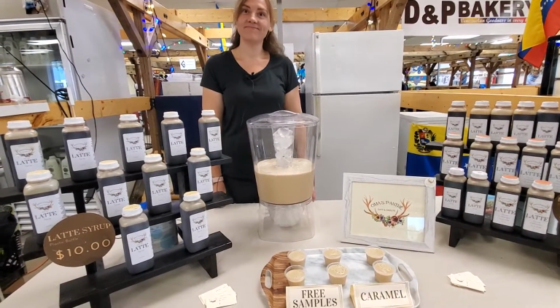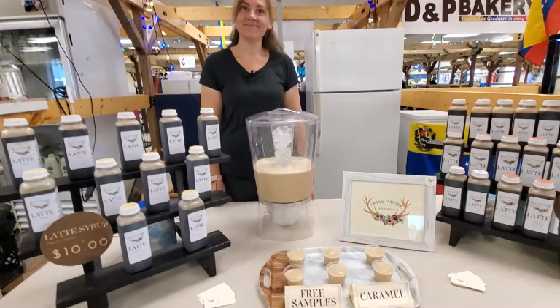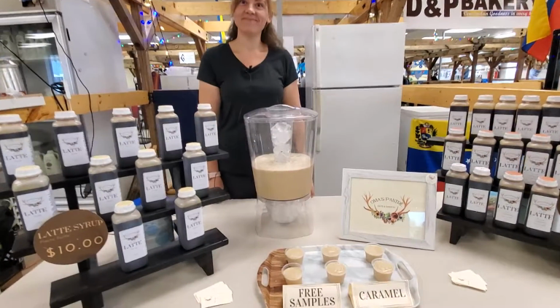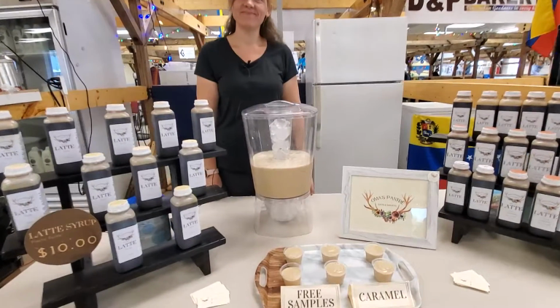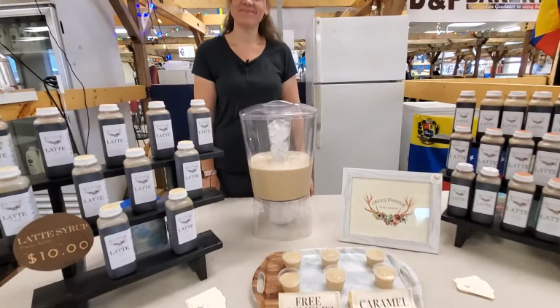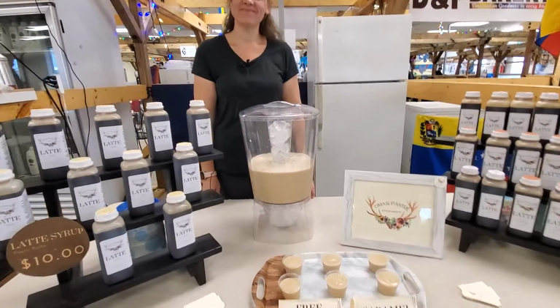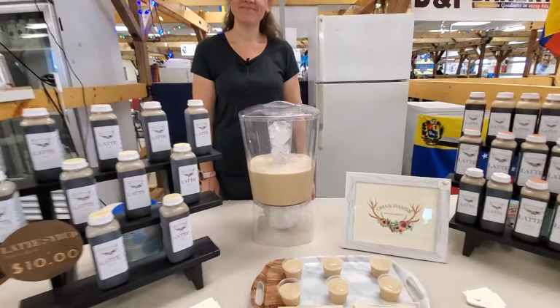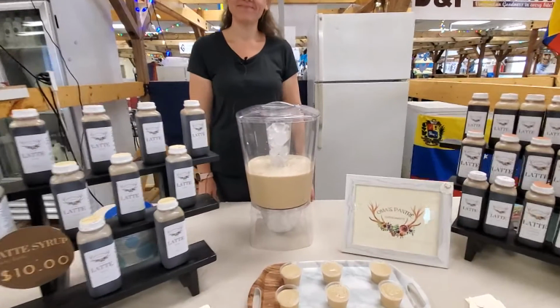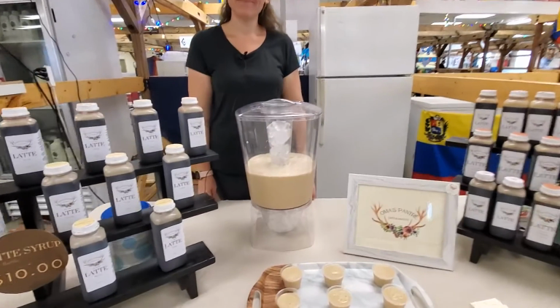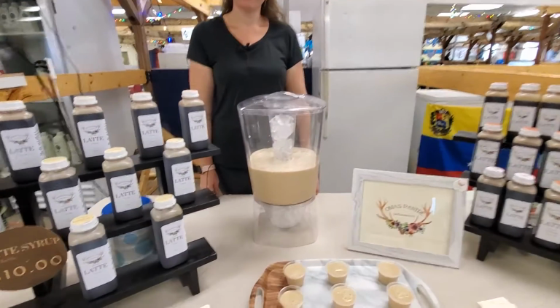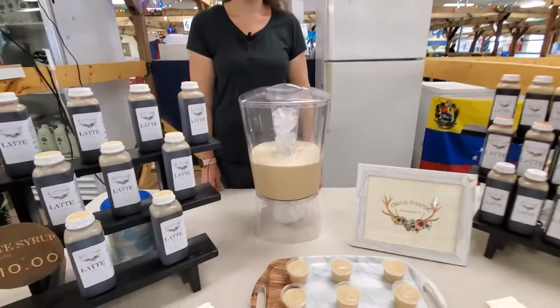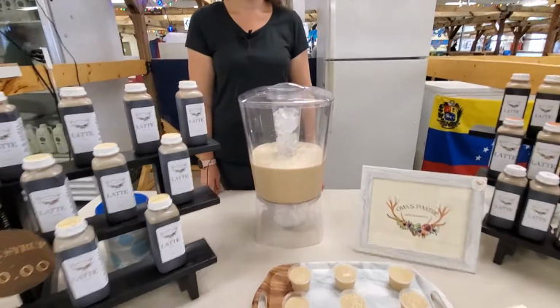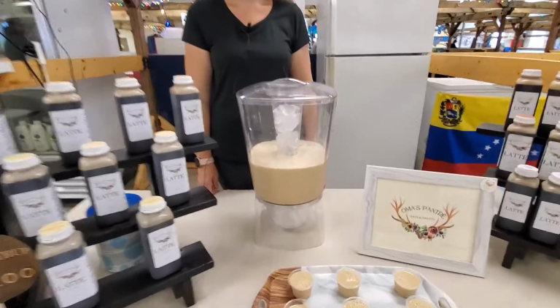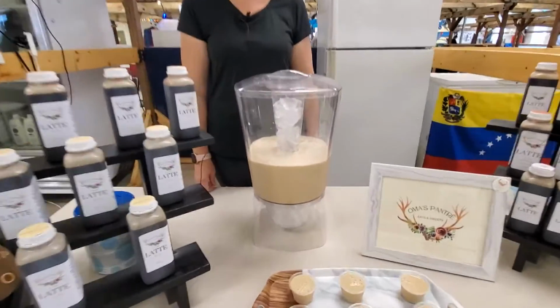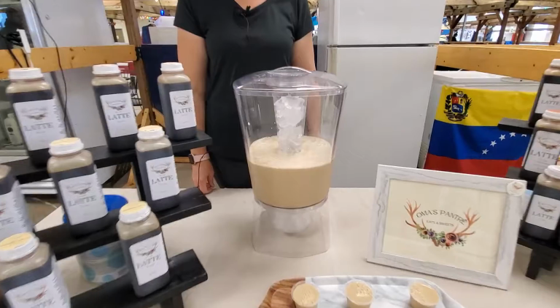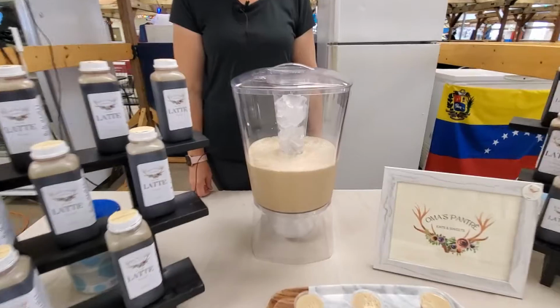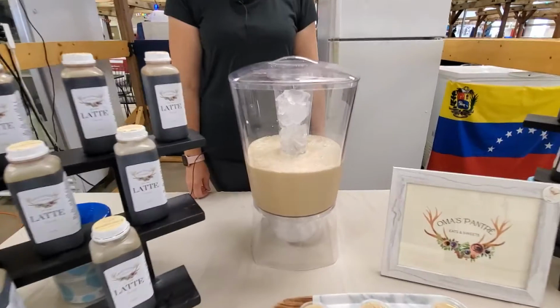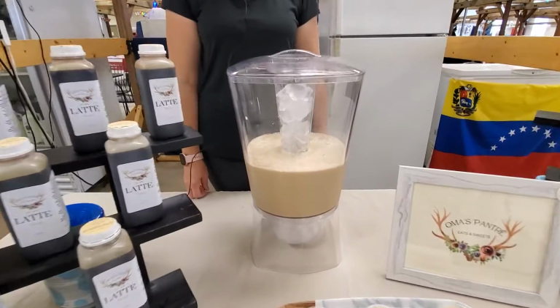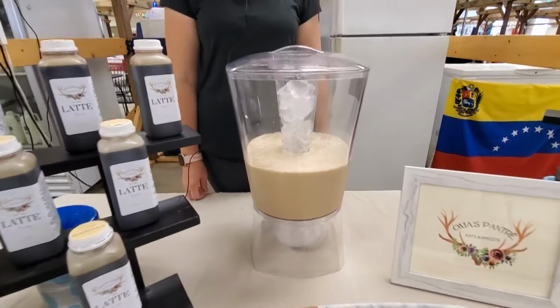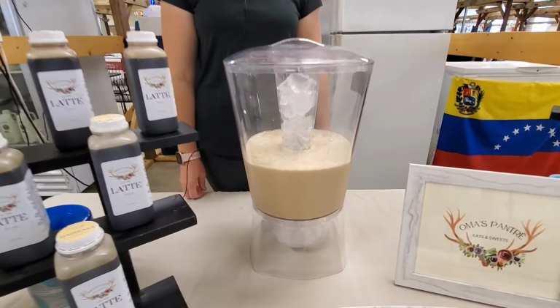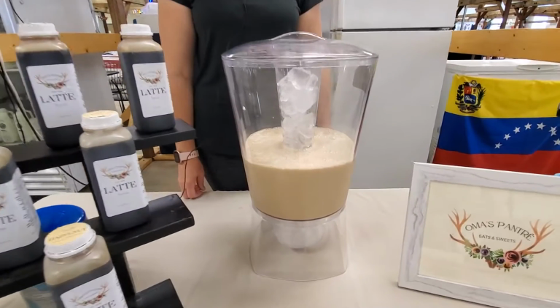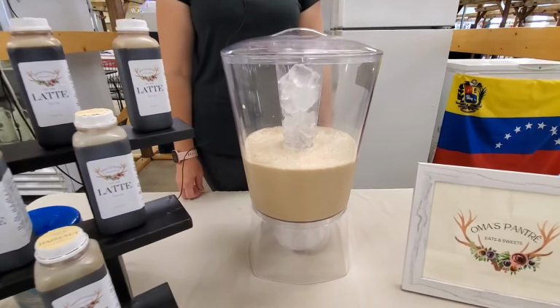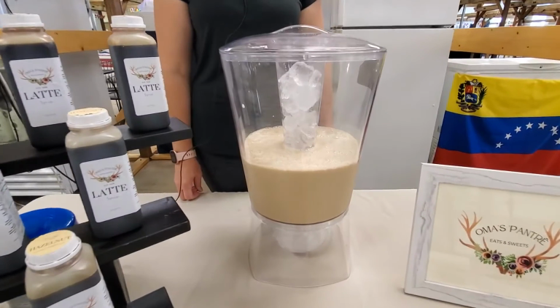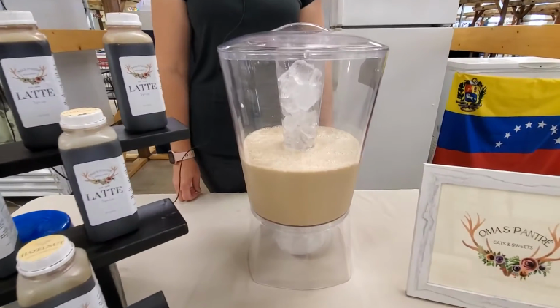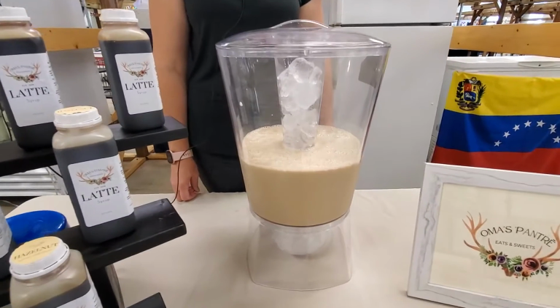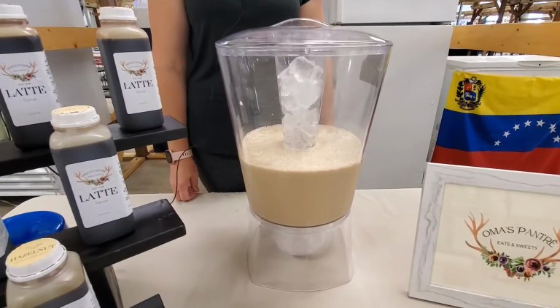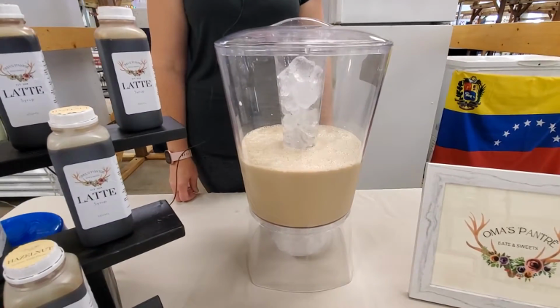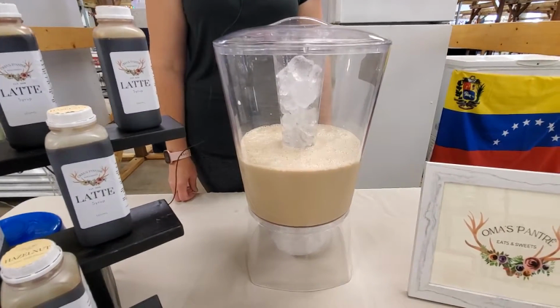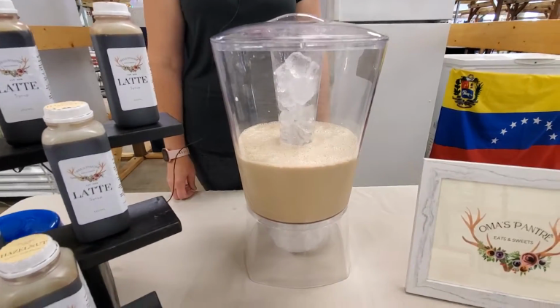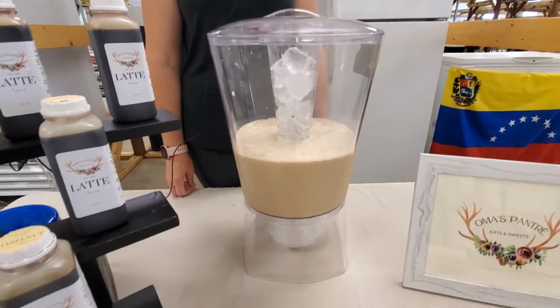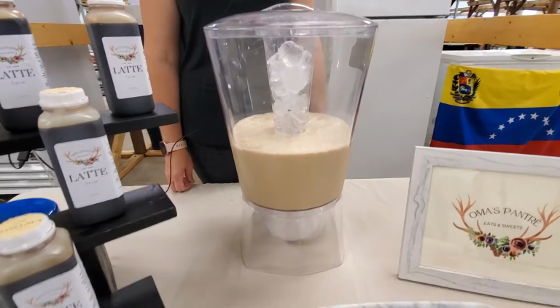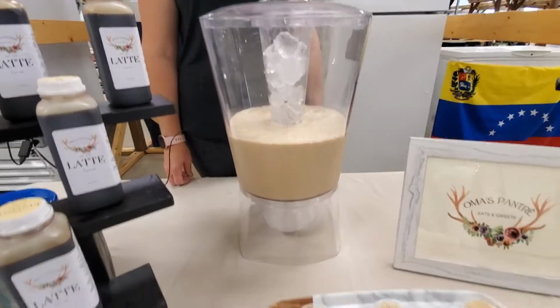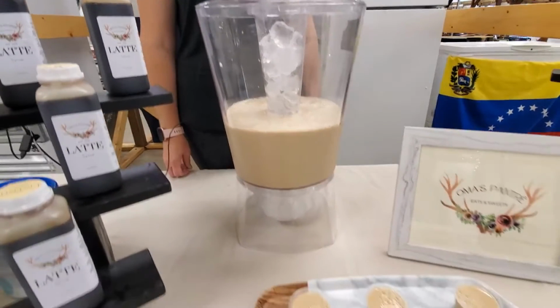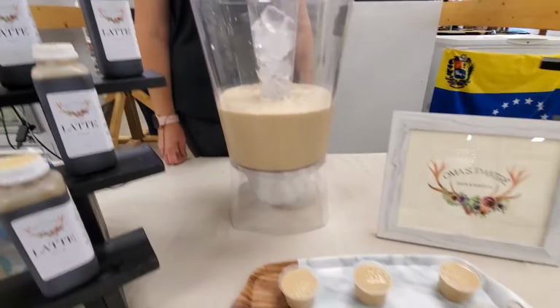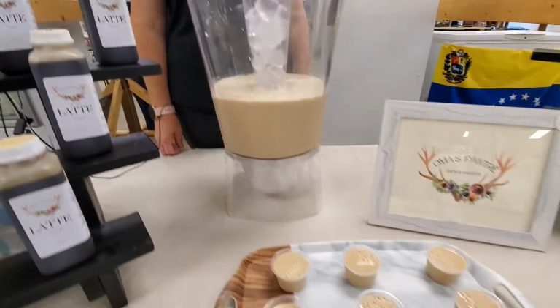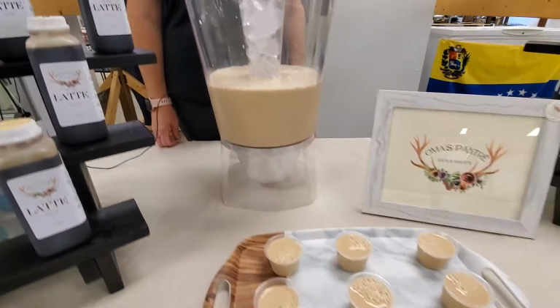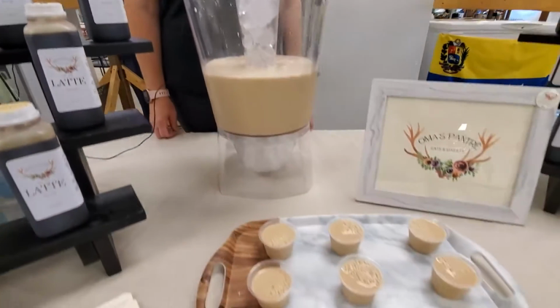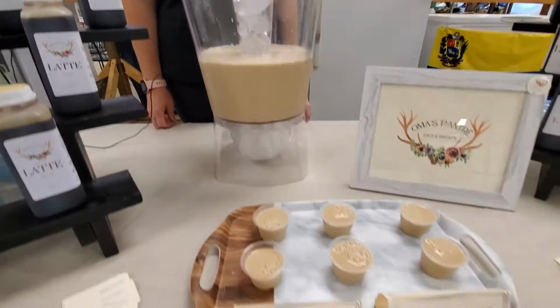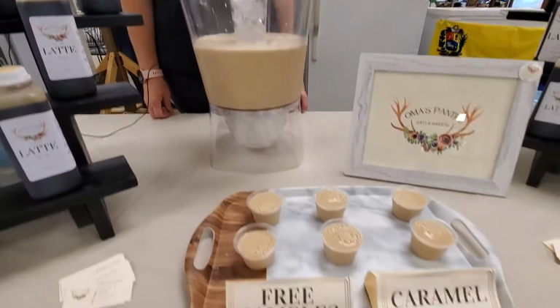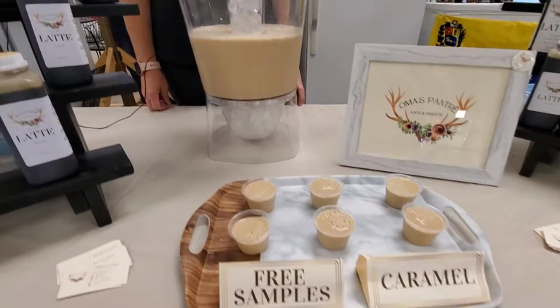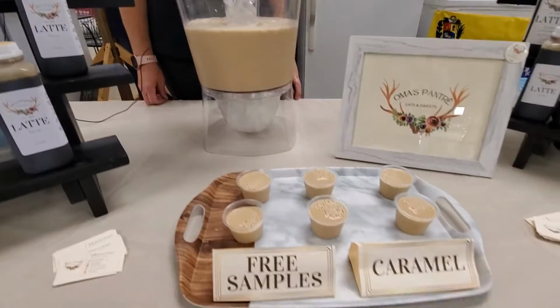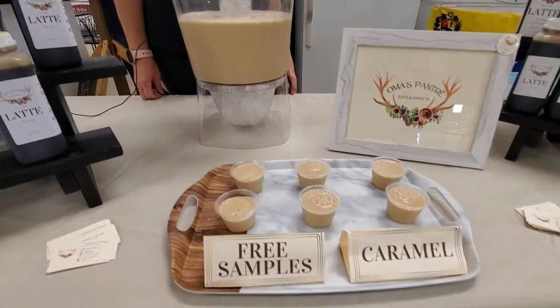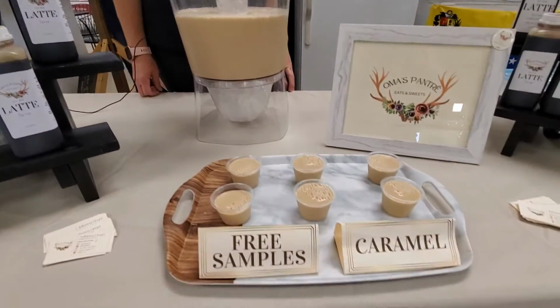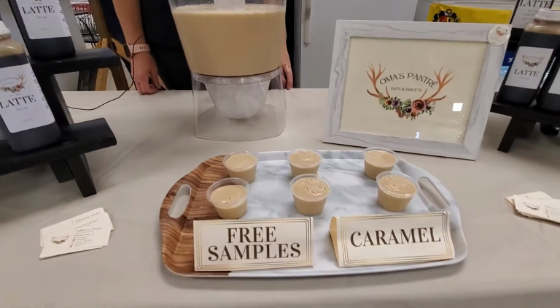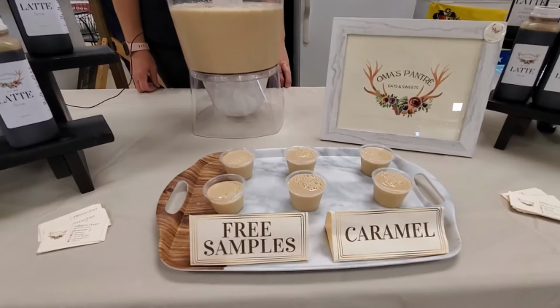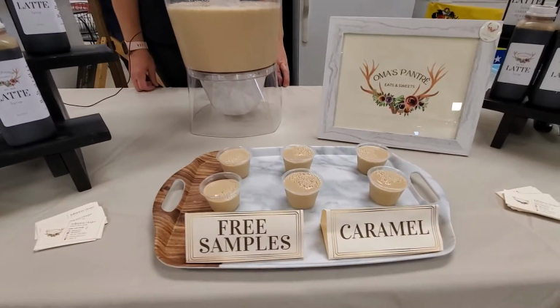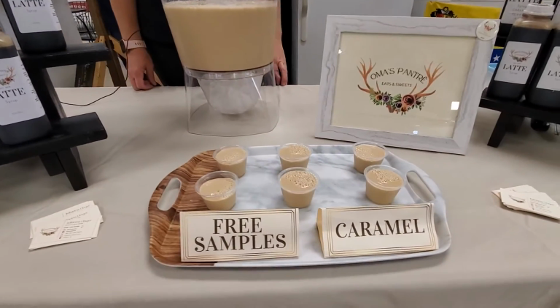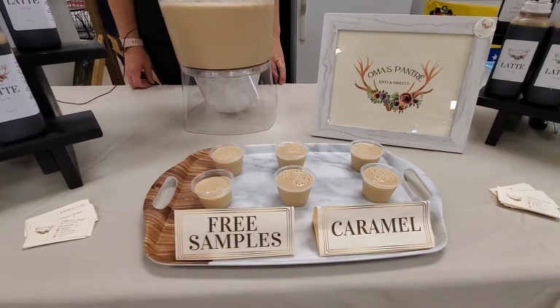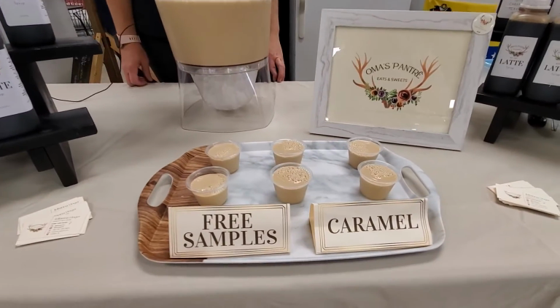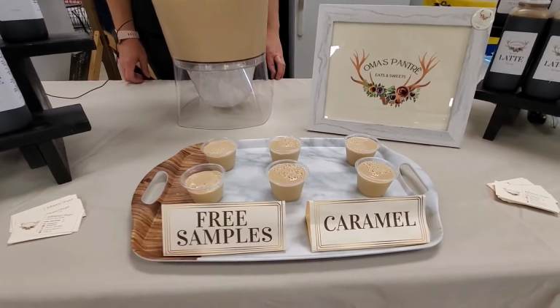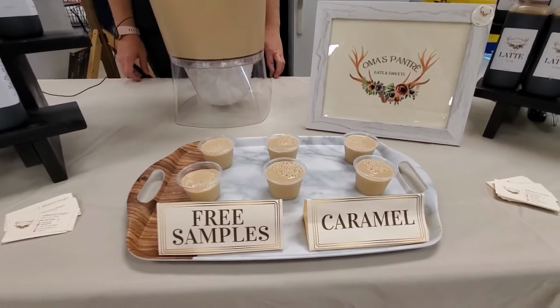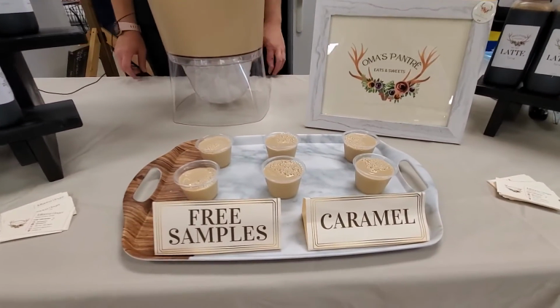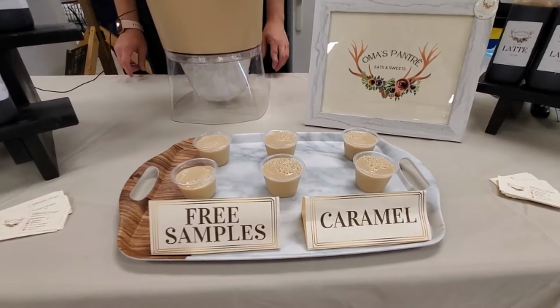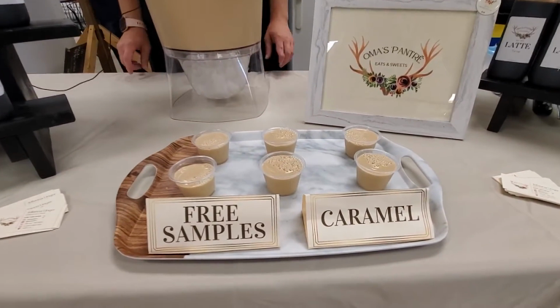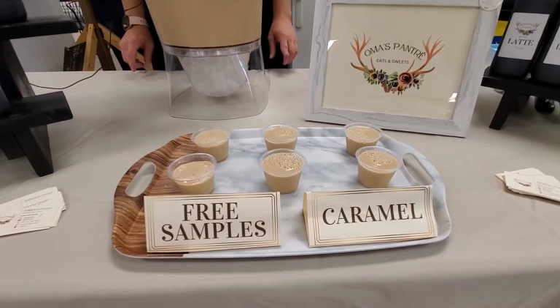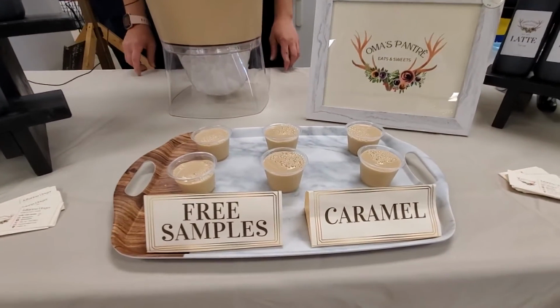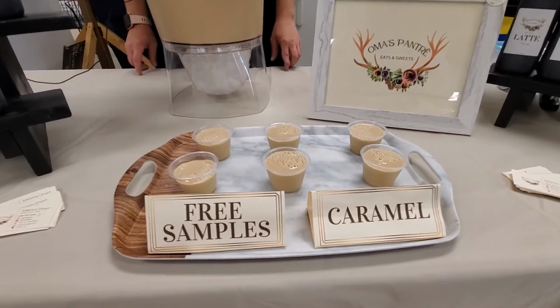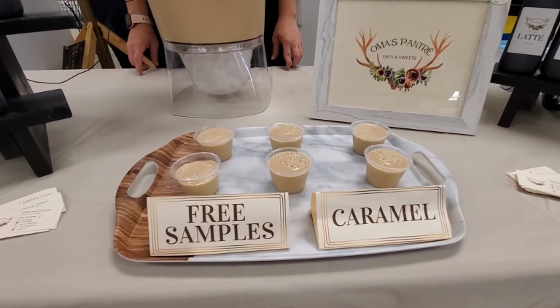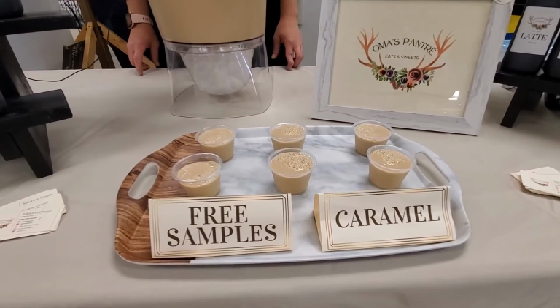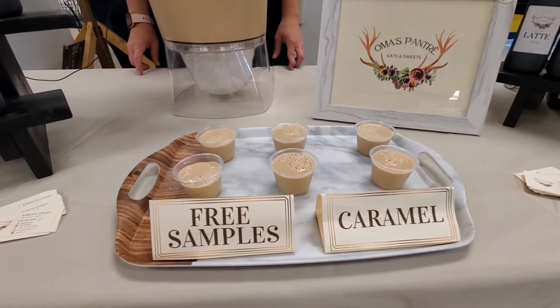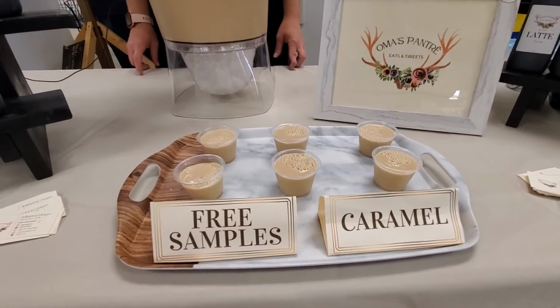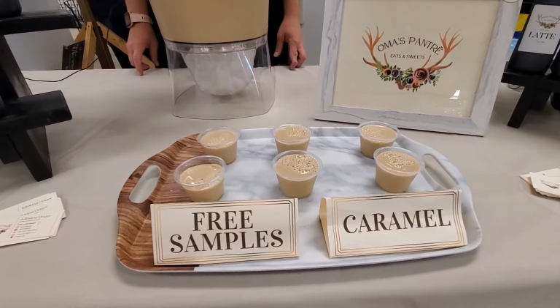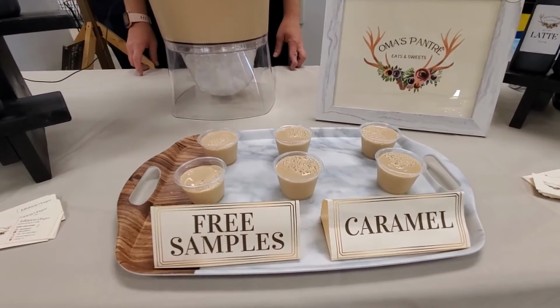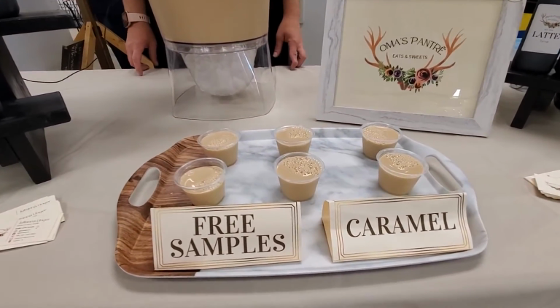I saw you mixing up this big batch here — you're going to offer samples today? Yes, we're going to have free samples today. The flavor is caramel.